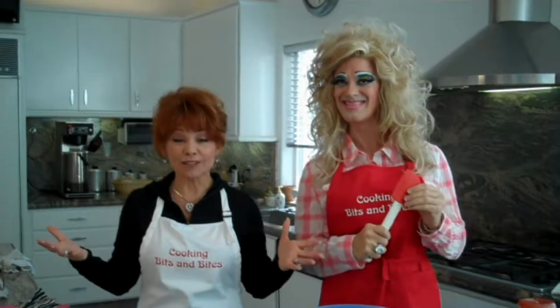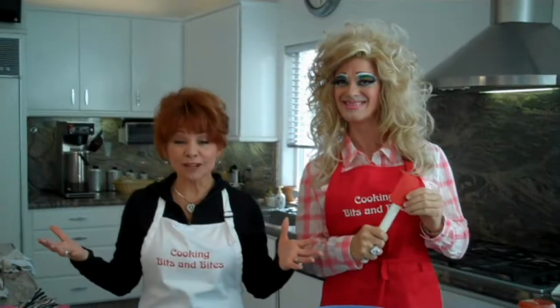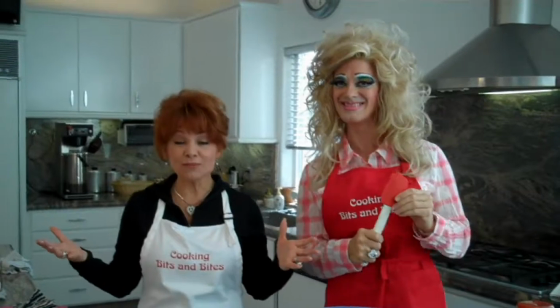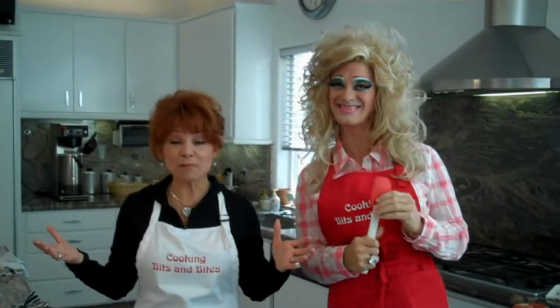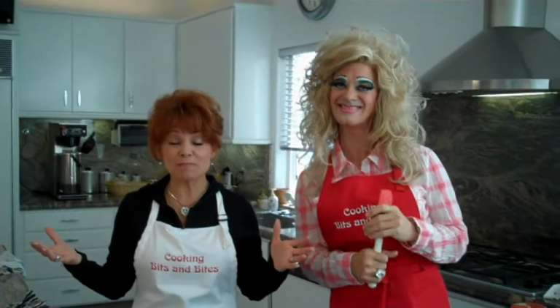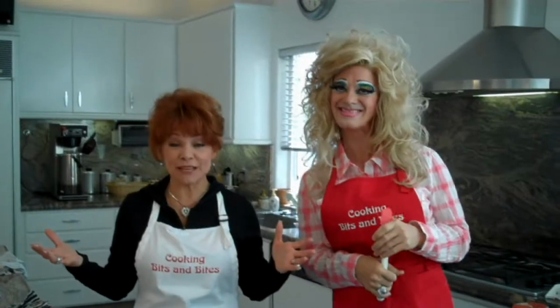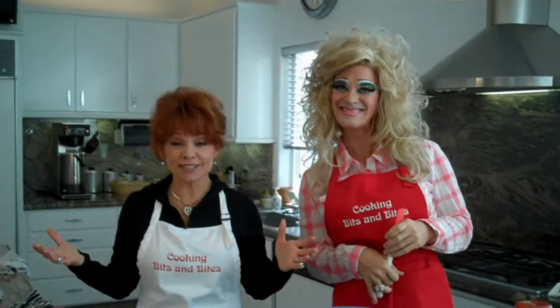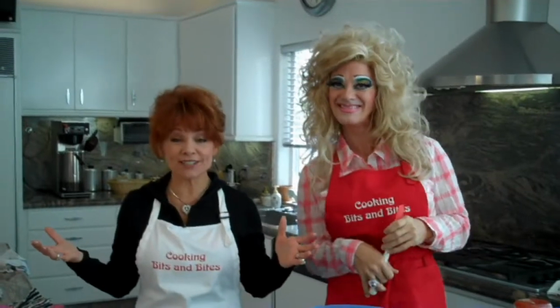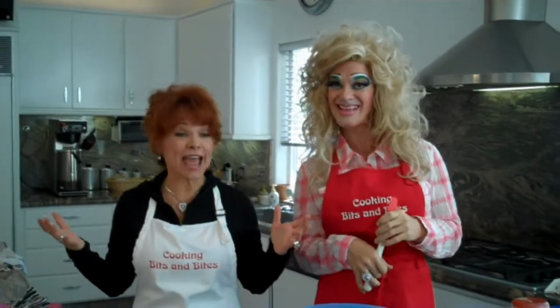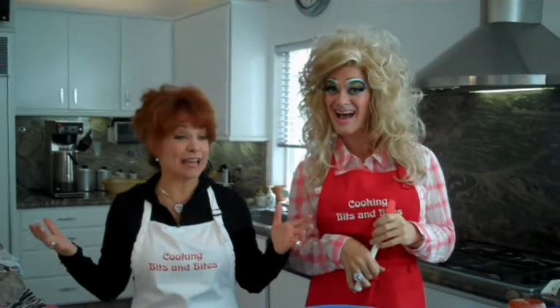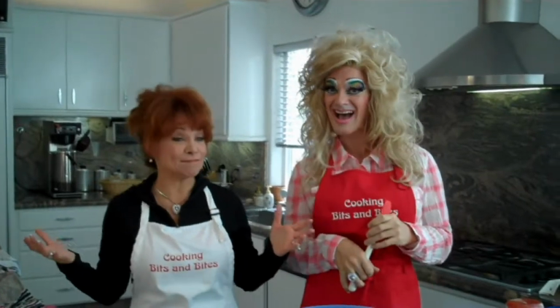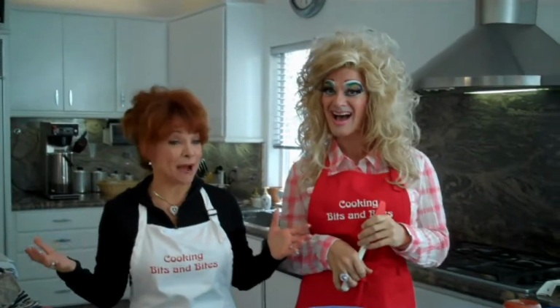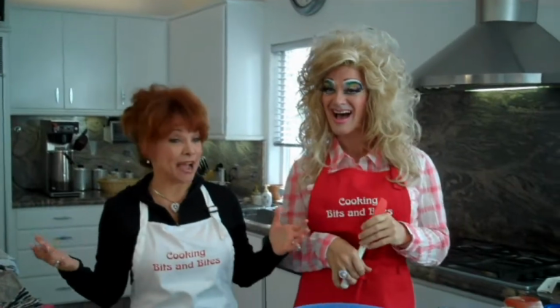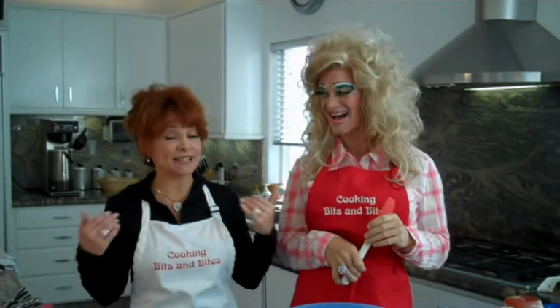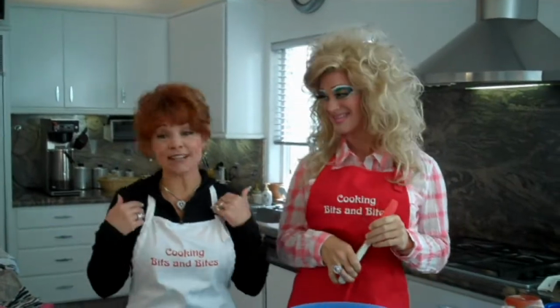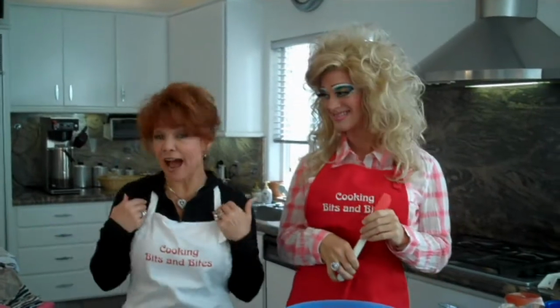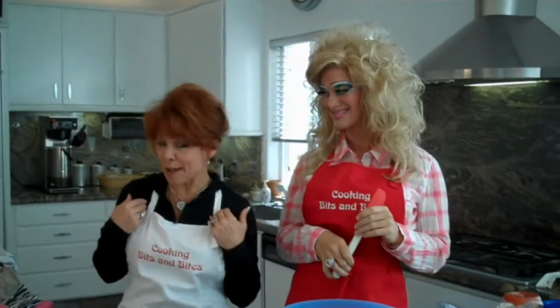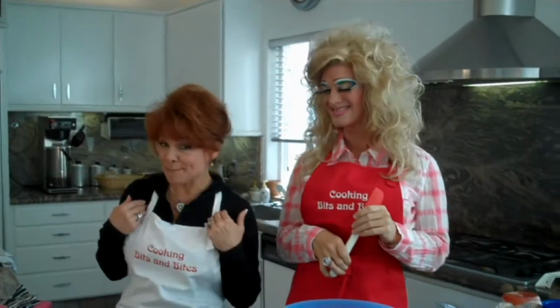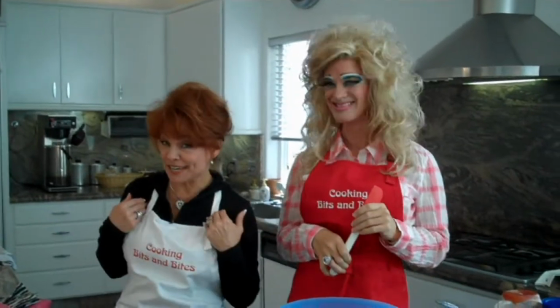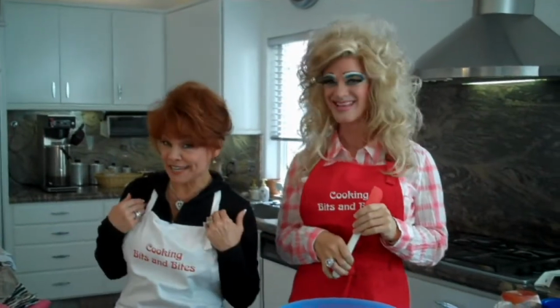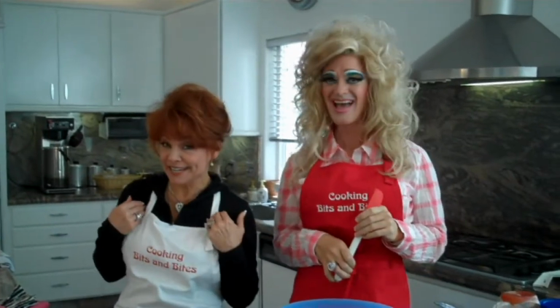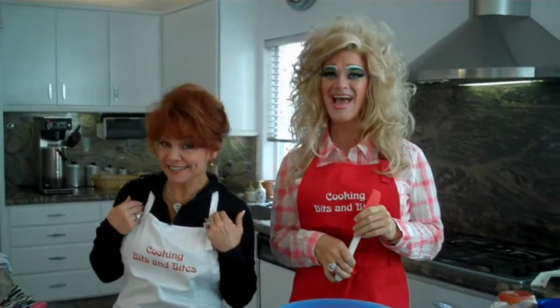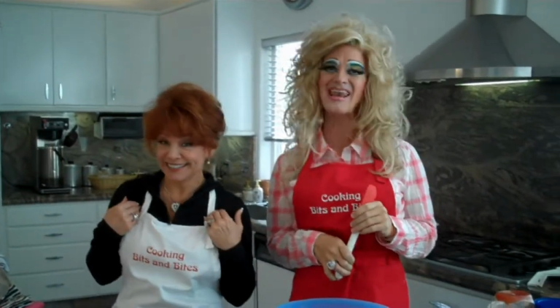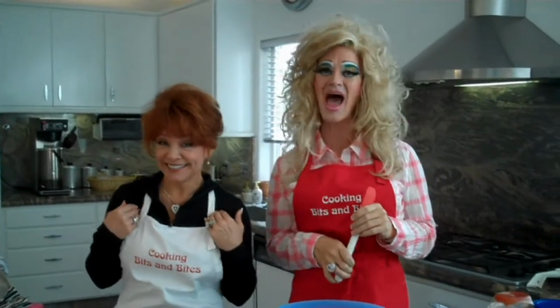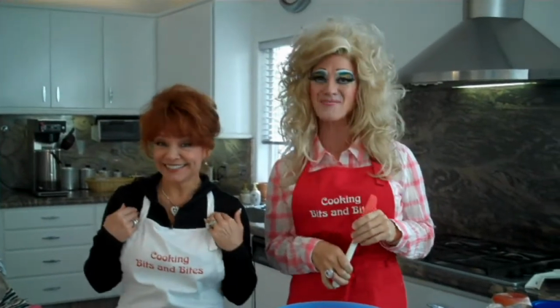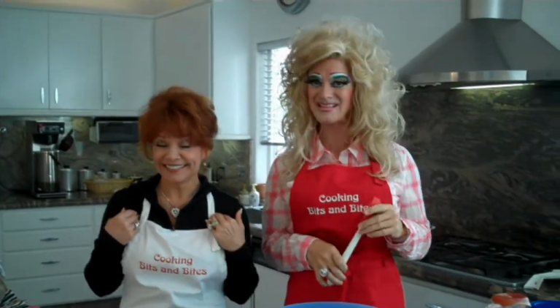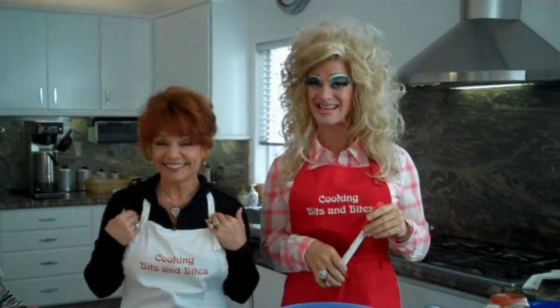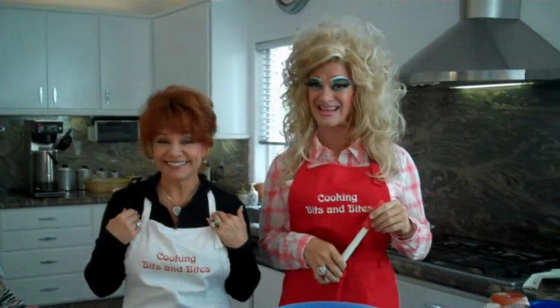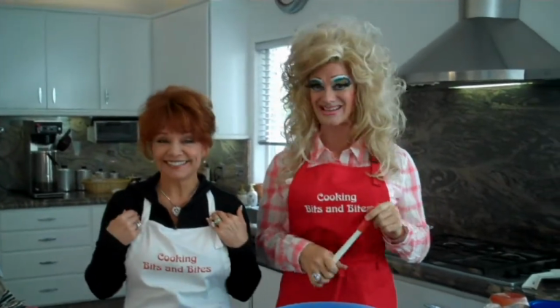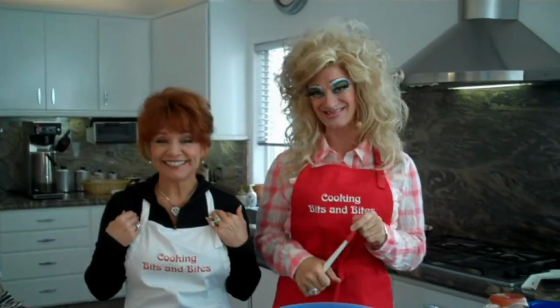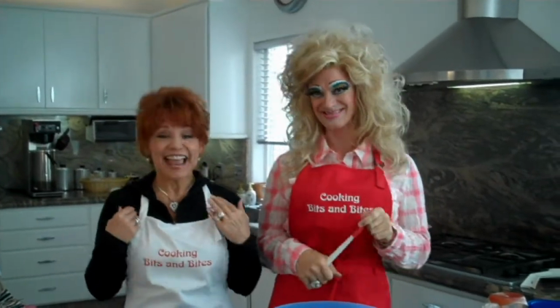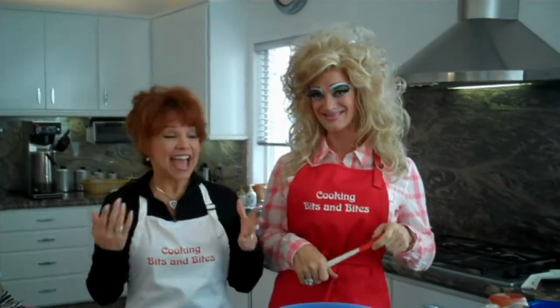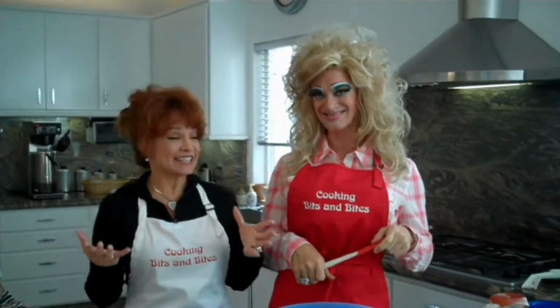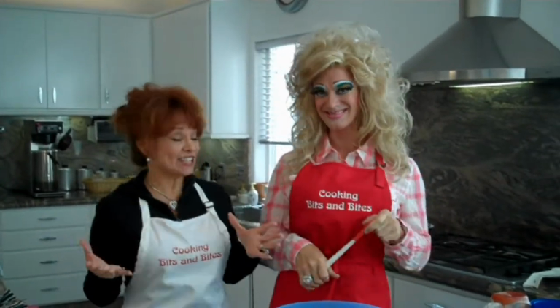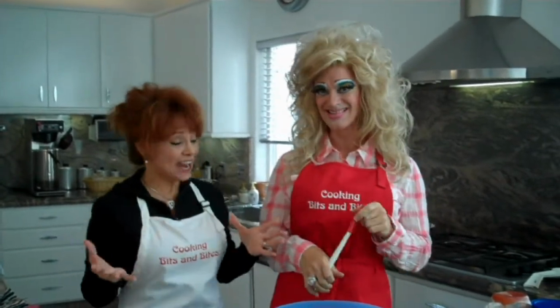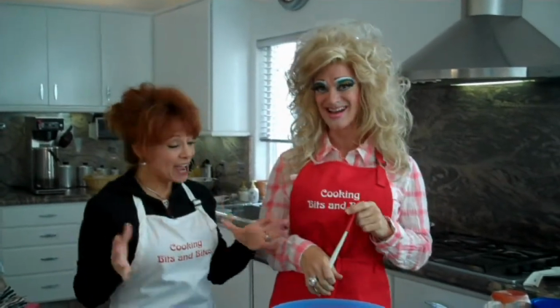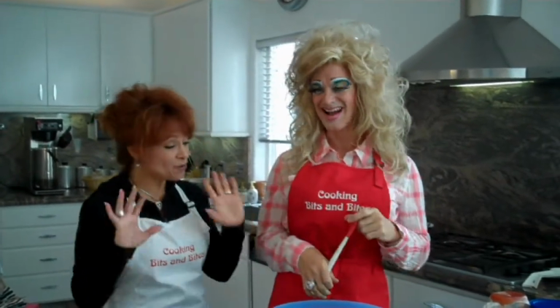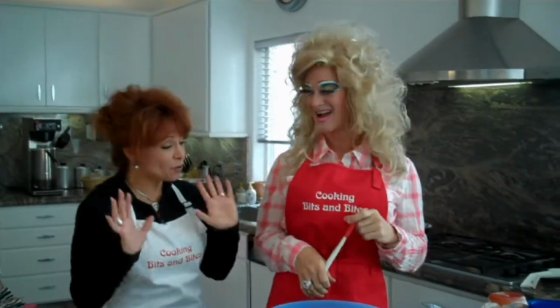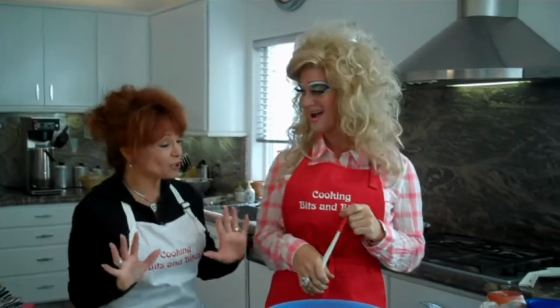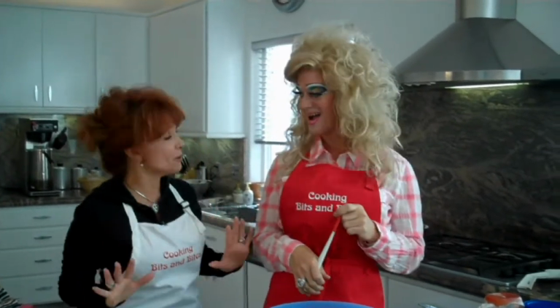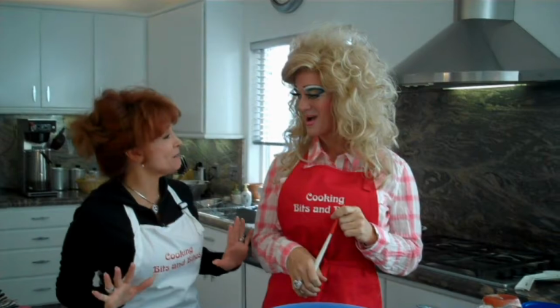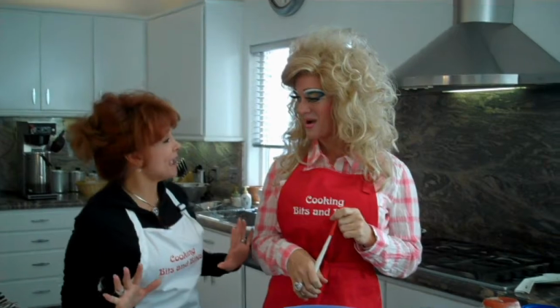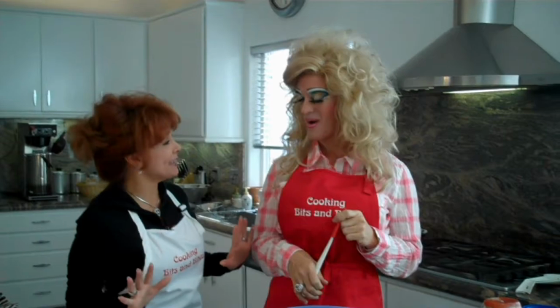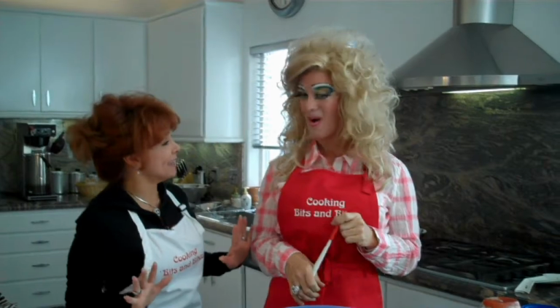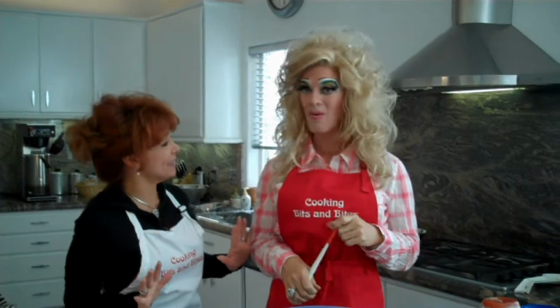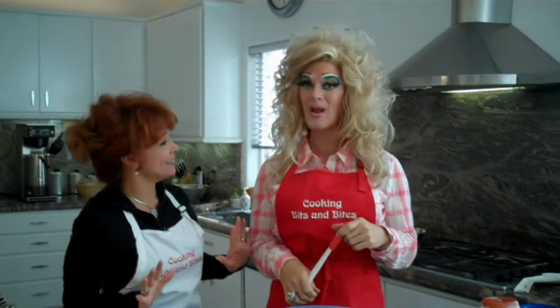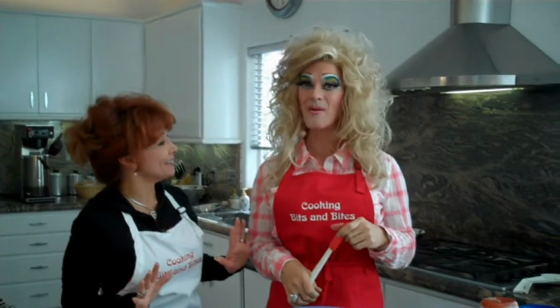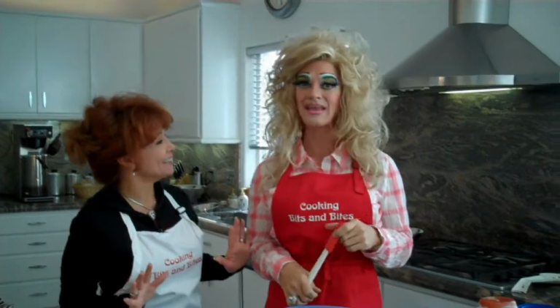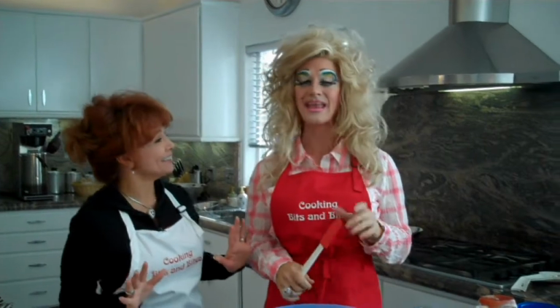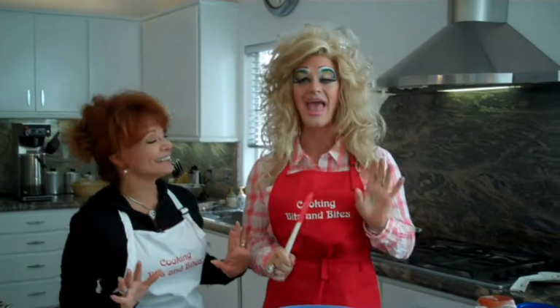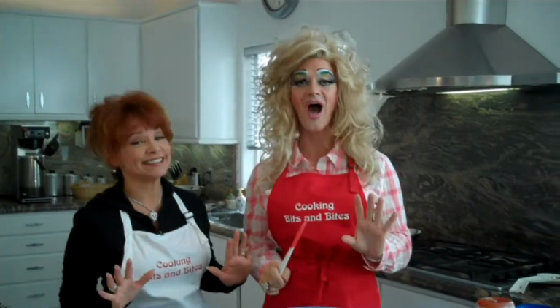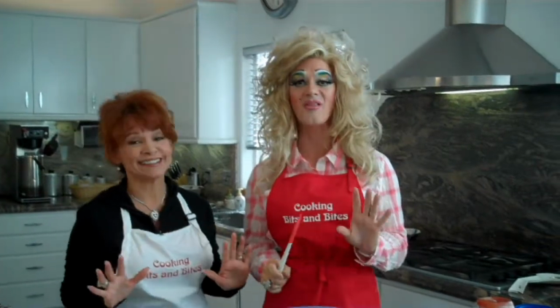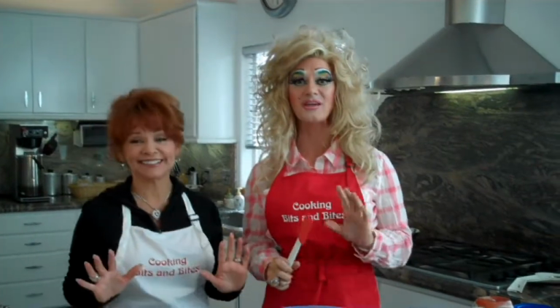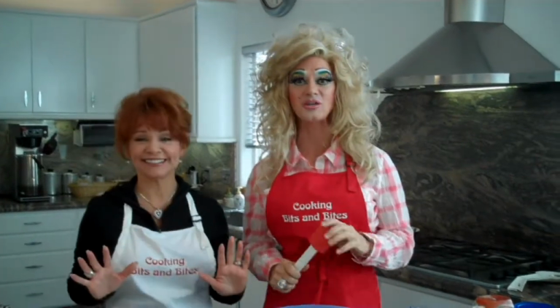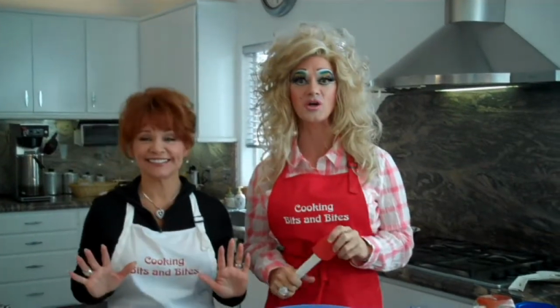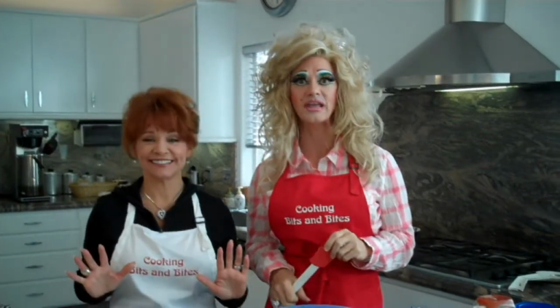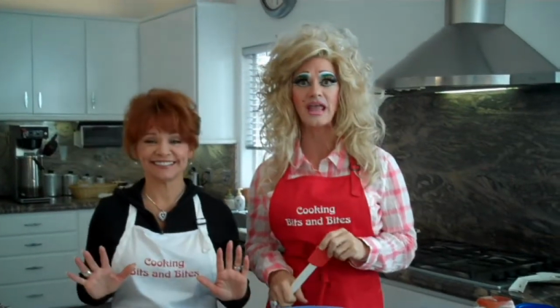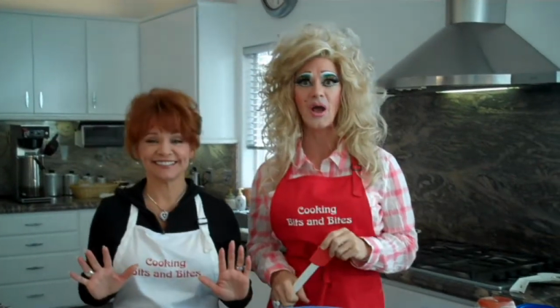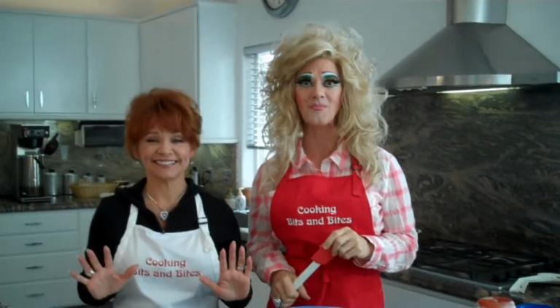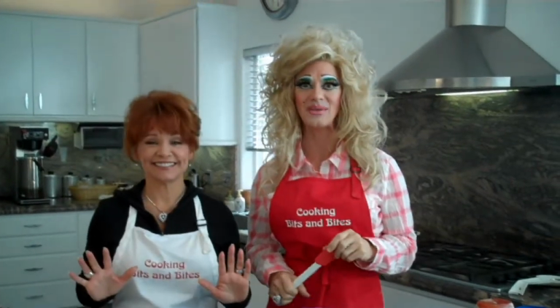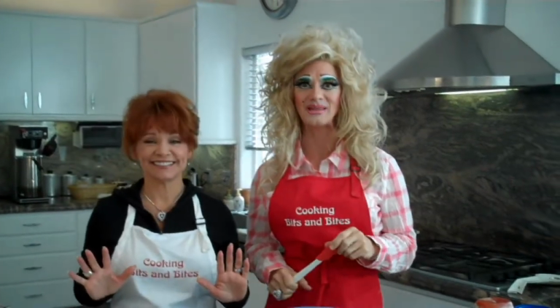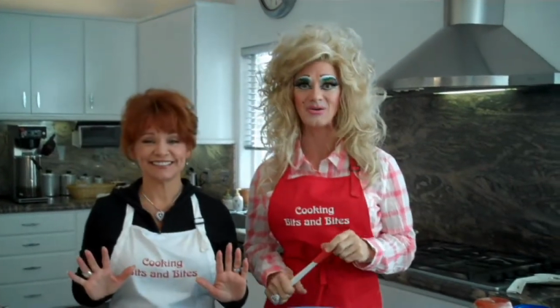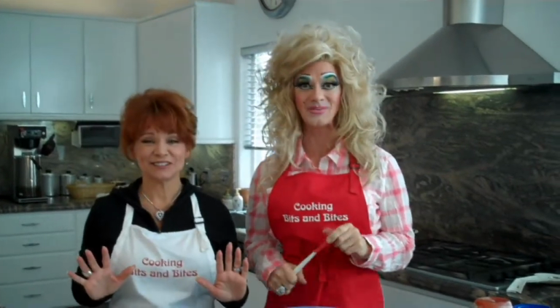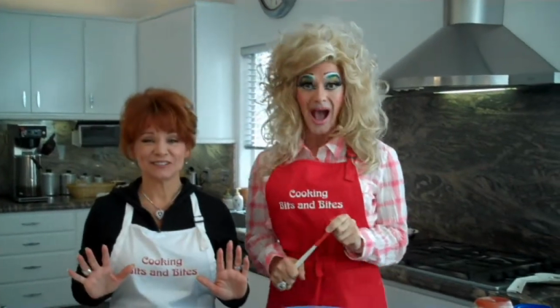Welcome to Bits and Bites. I'm Dee. And I'm Dee. And today what are we making? We are making healthy turkey meatloaf.